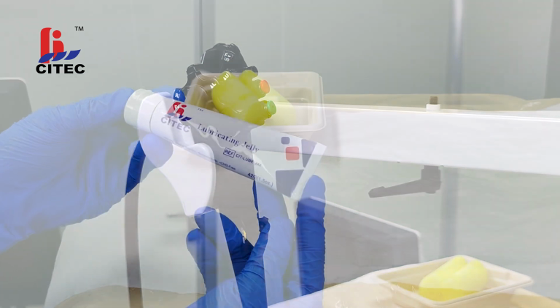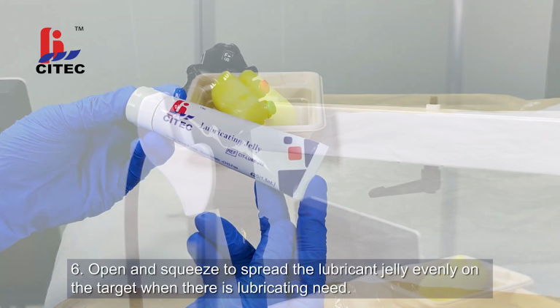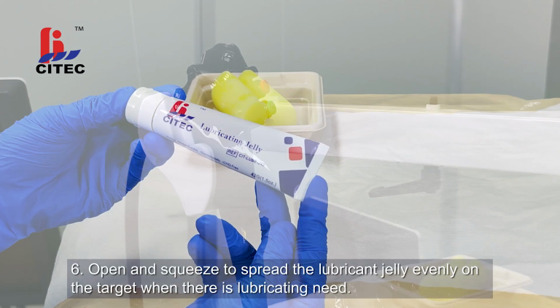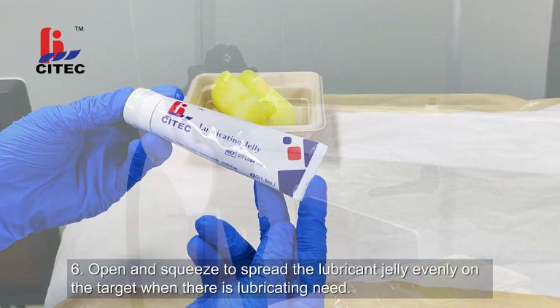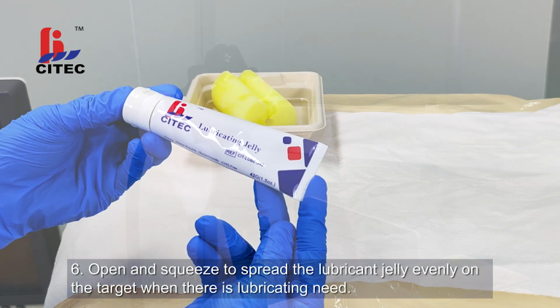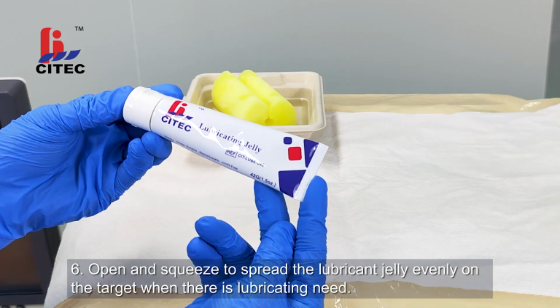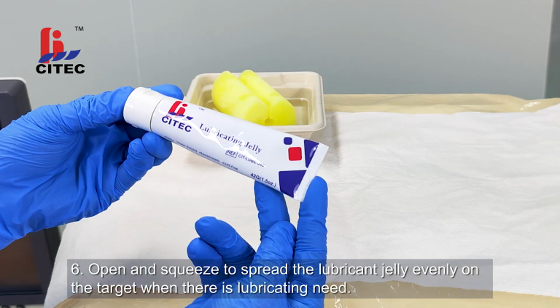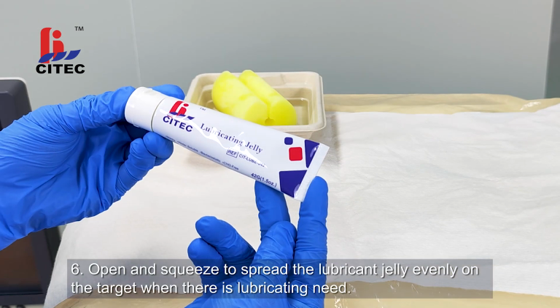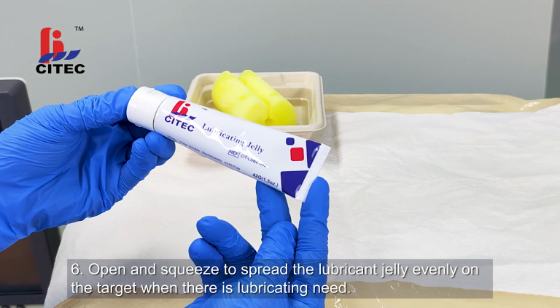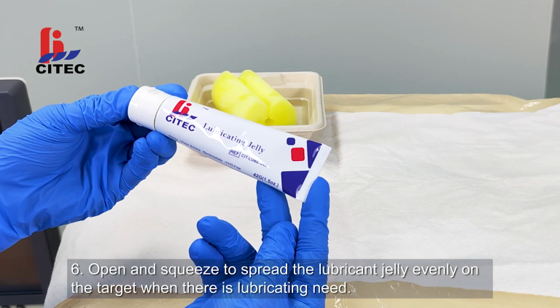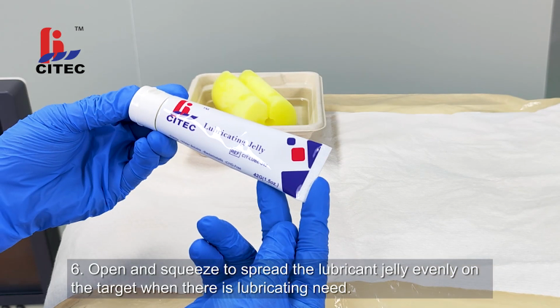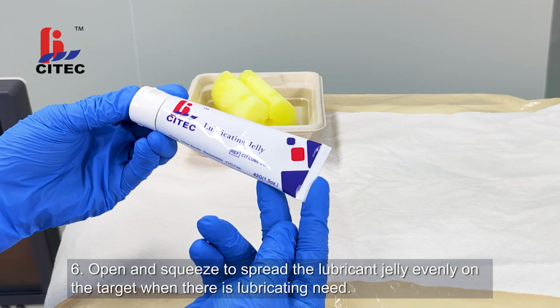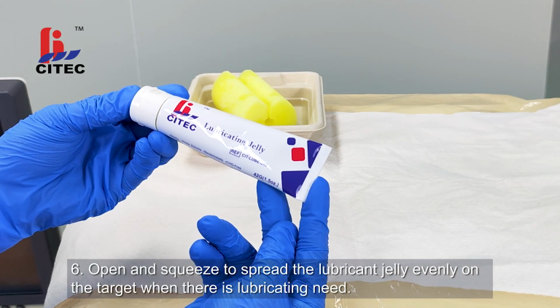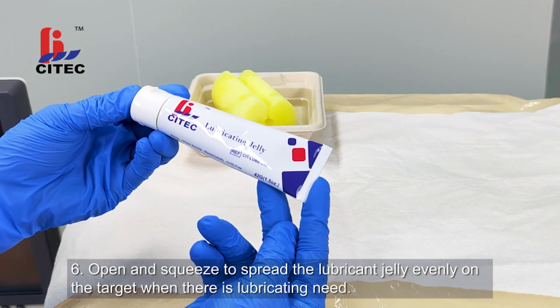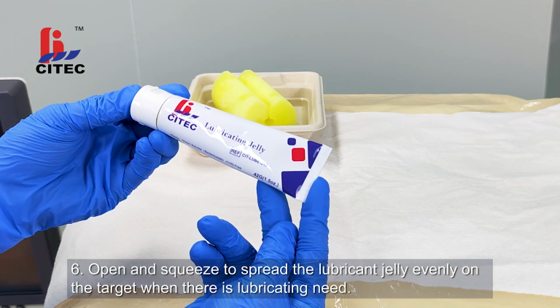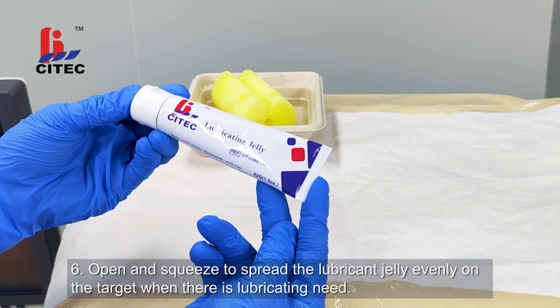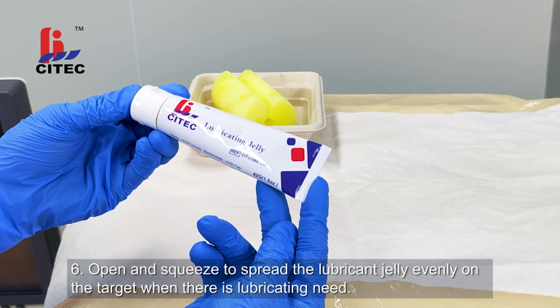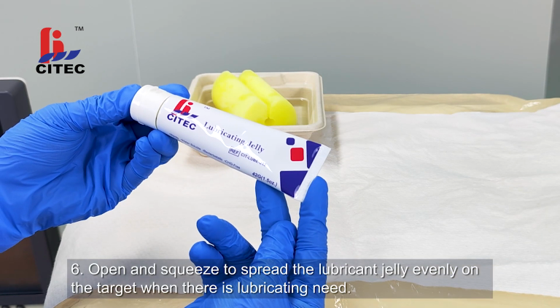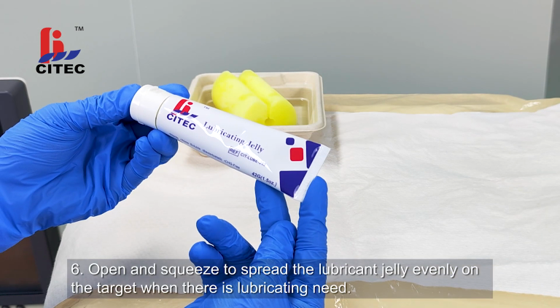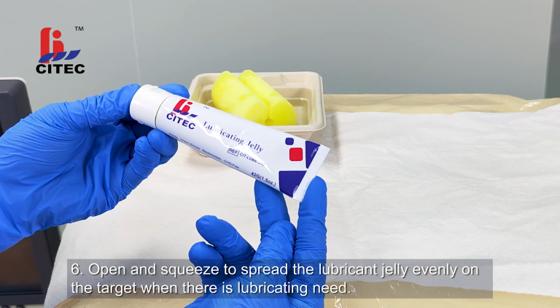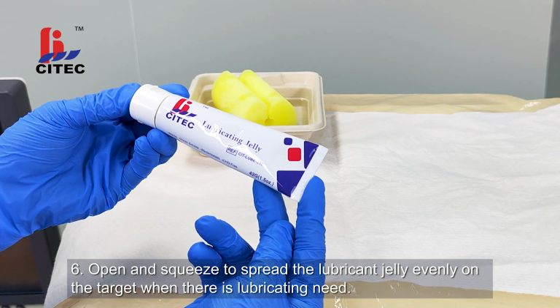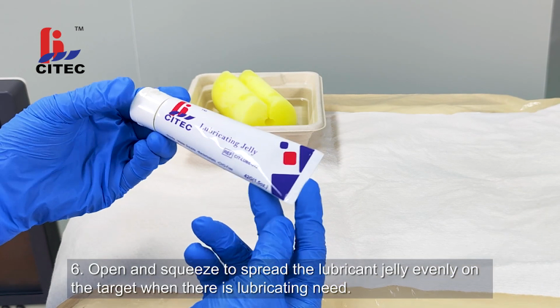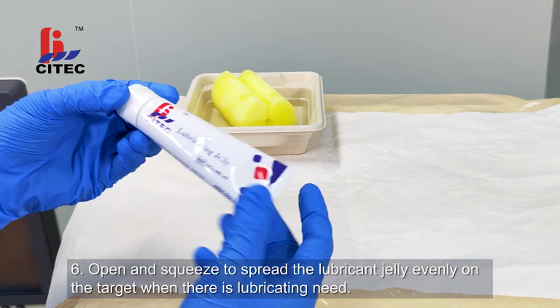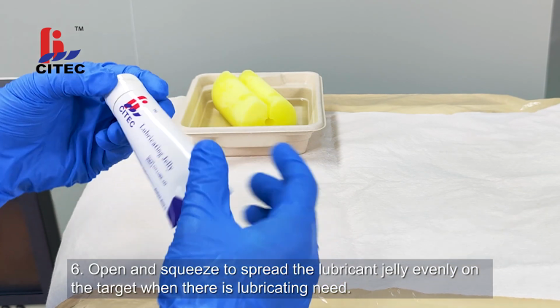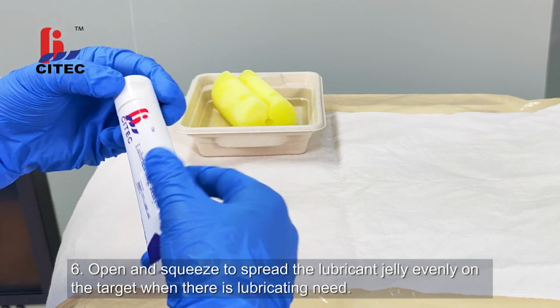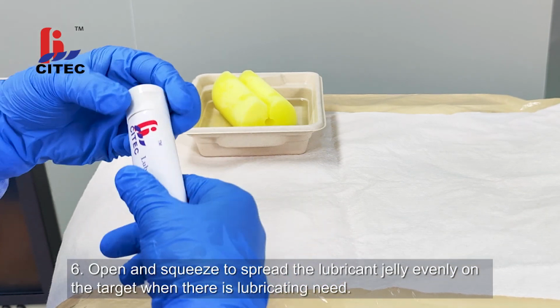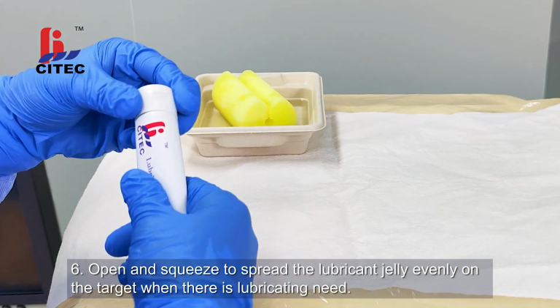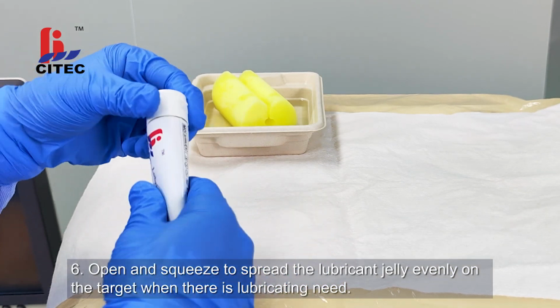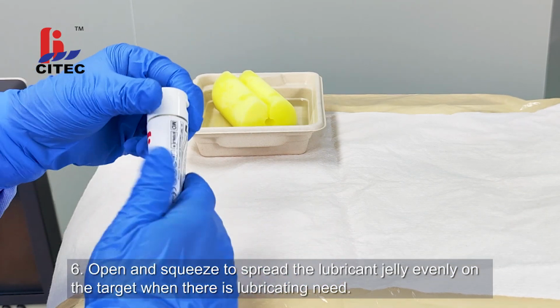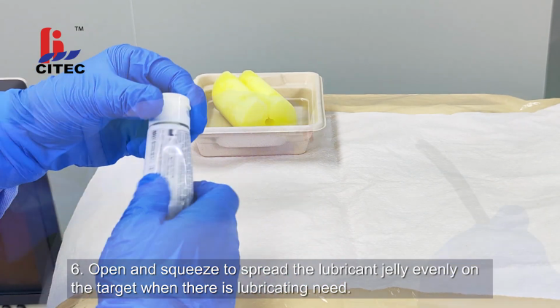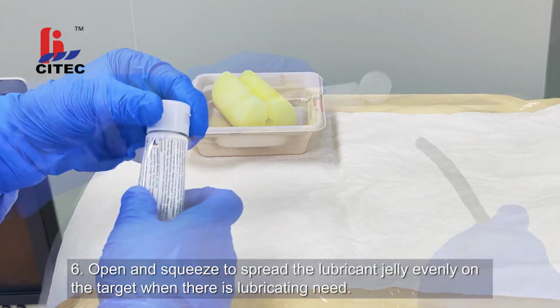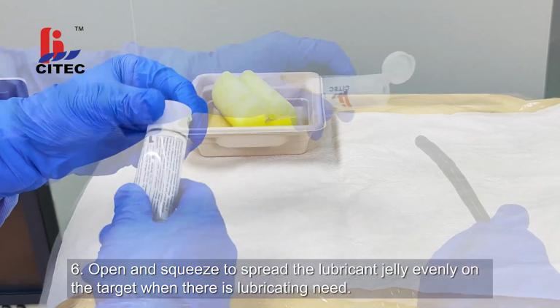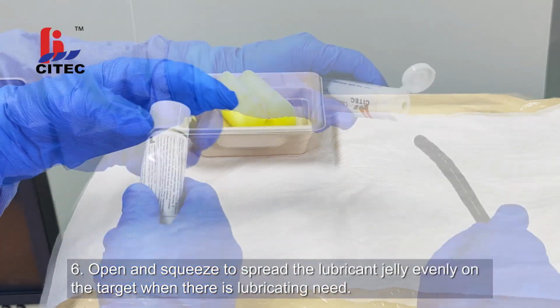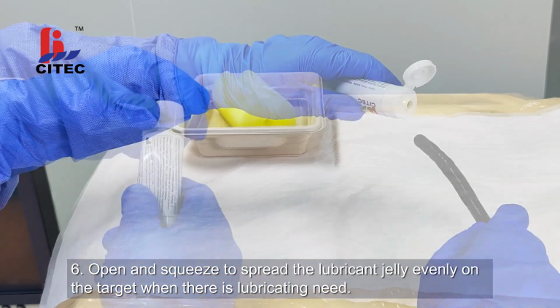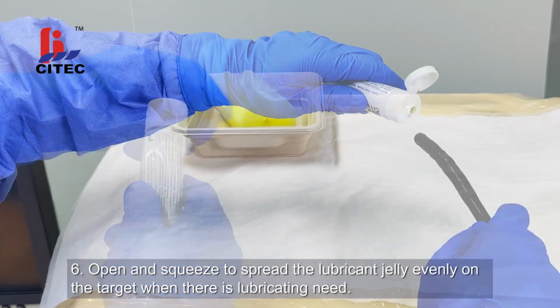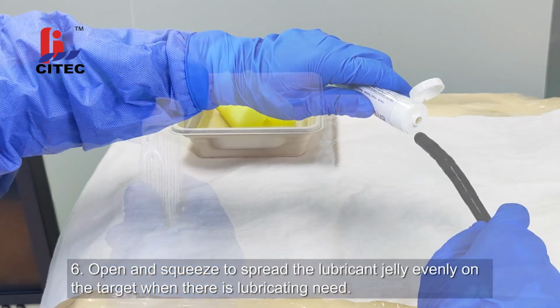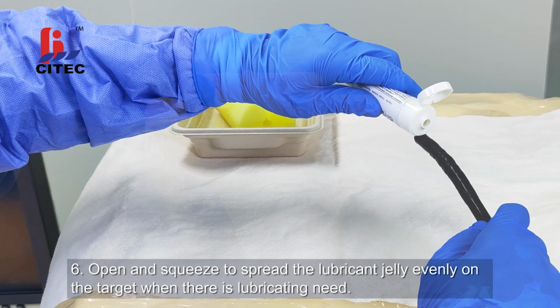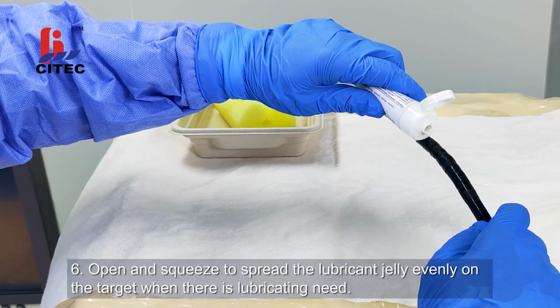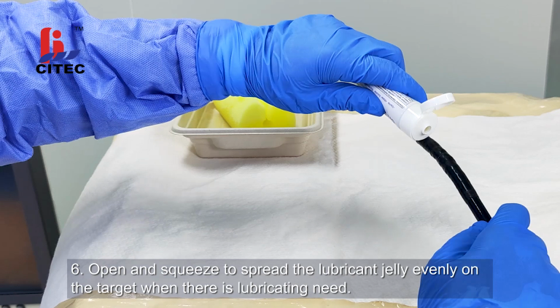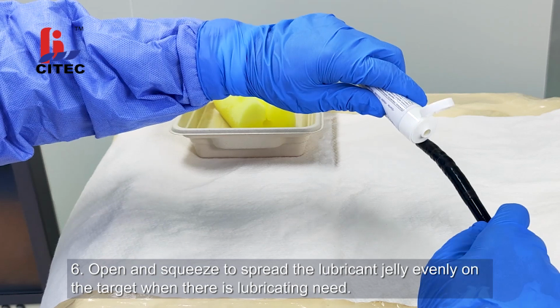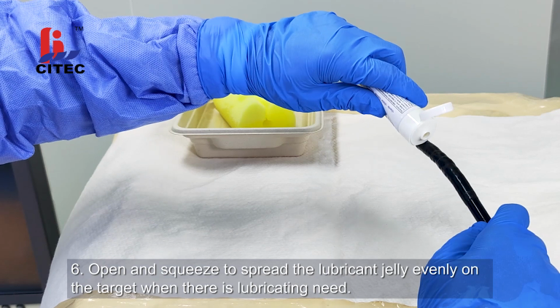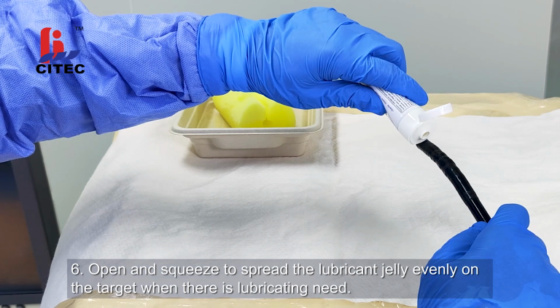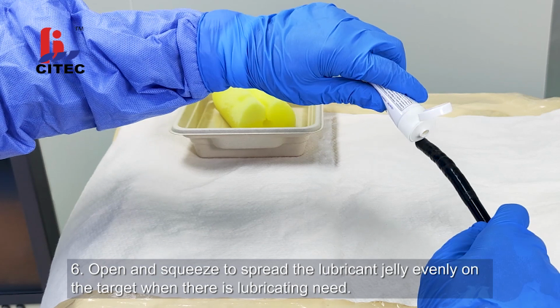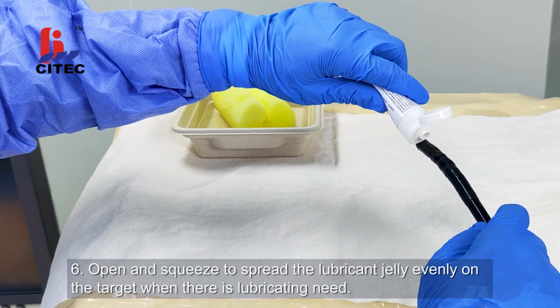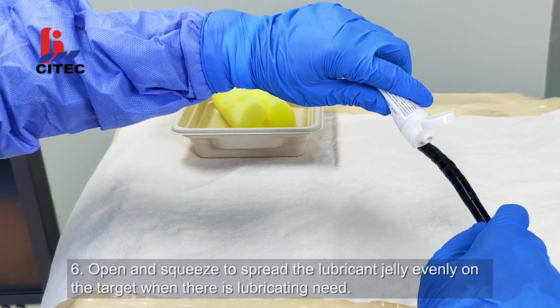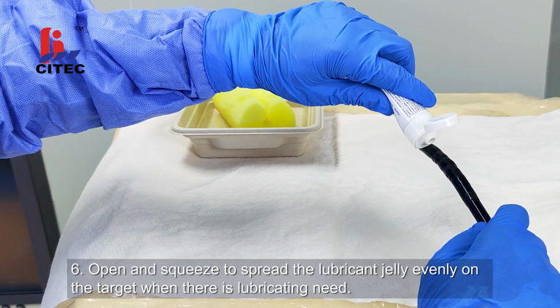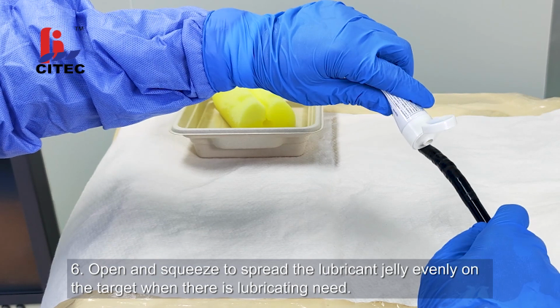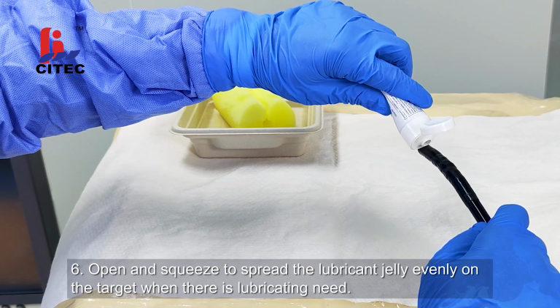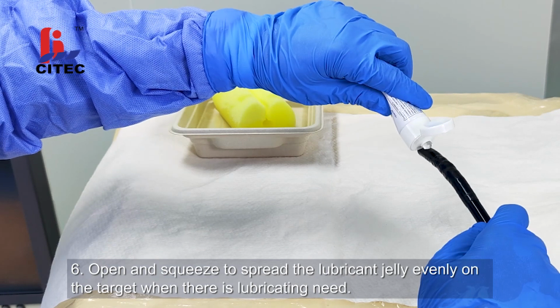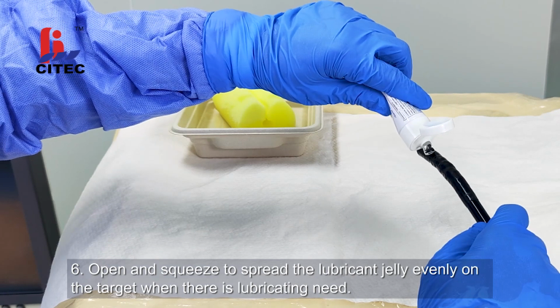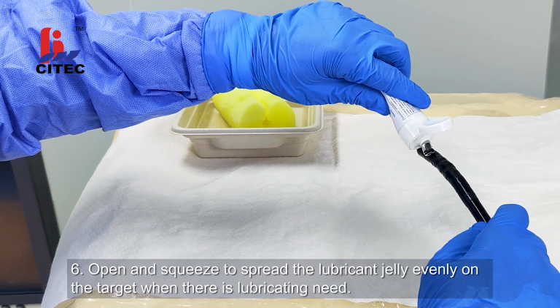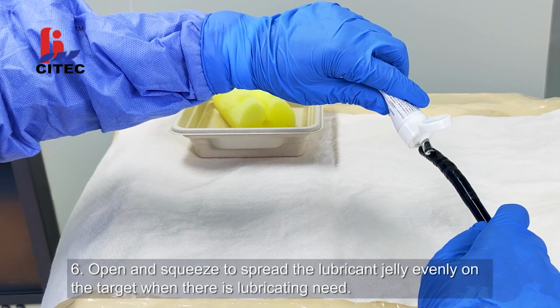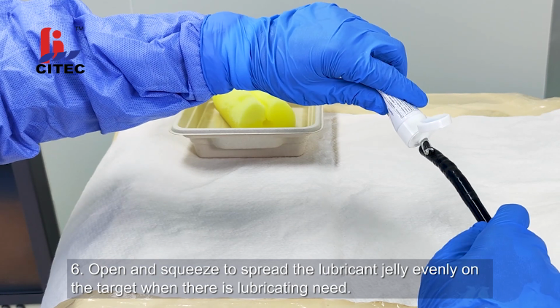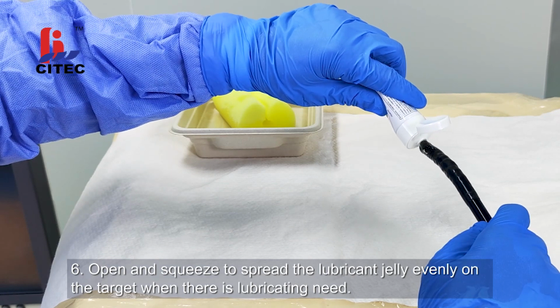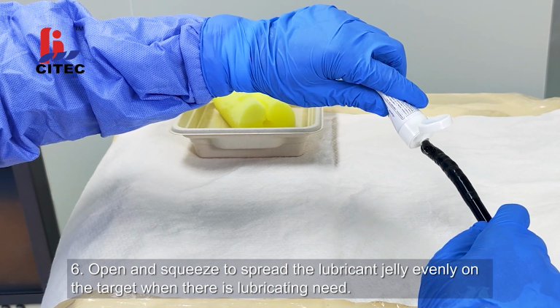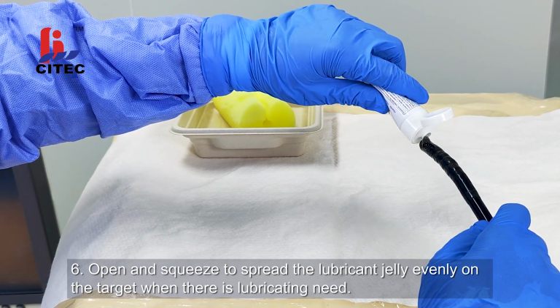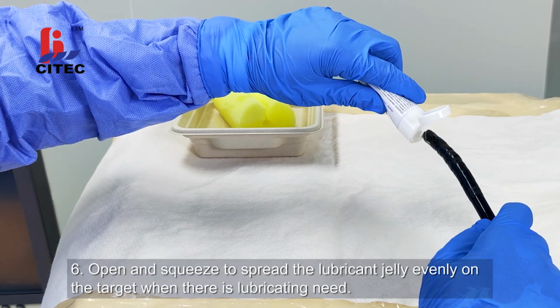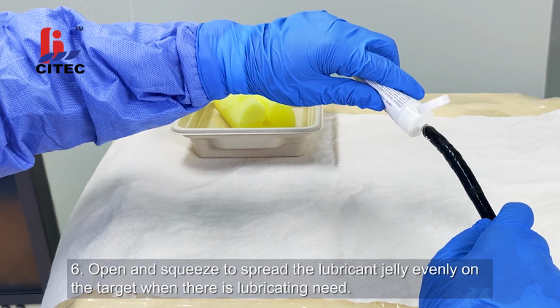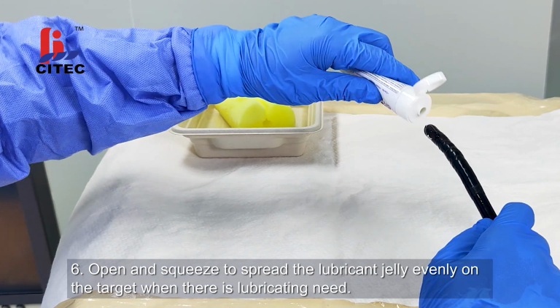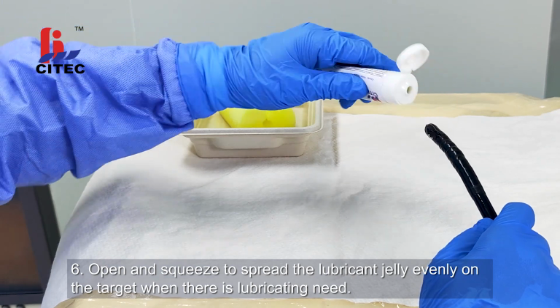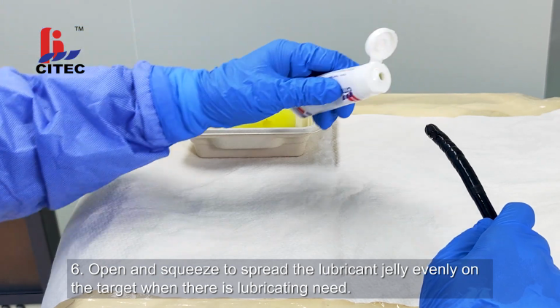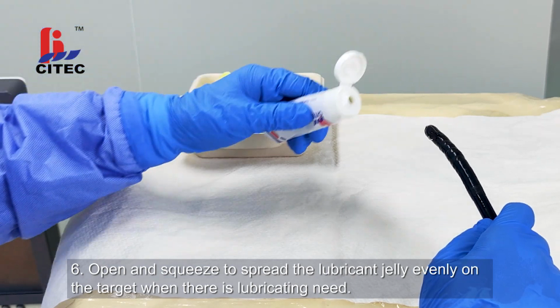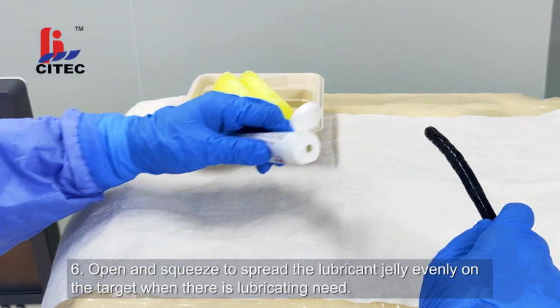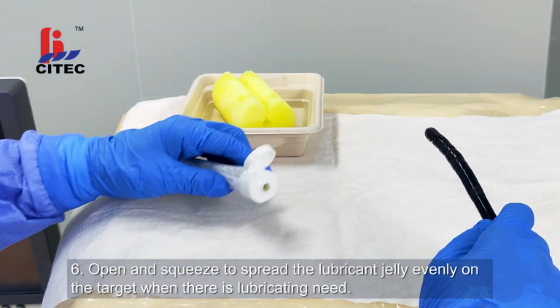Step 6: Open and squeeze to spread the lubricant jelly evenly on the table.